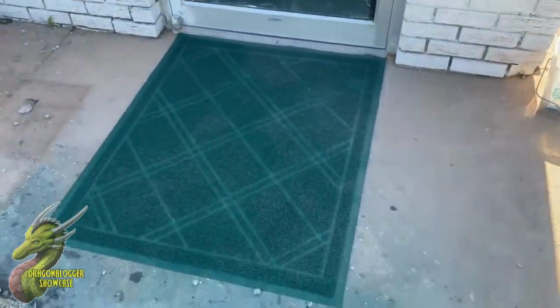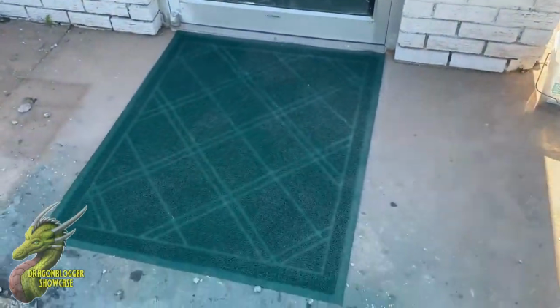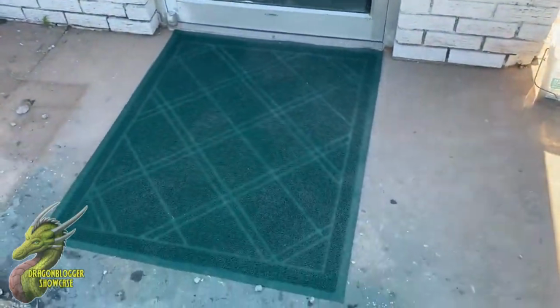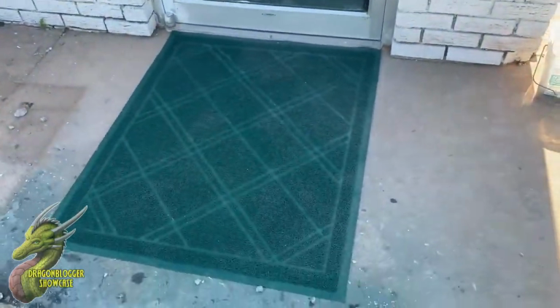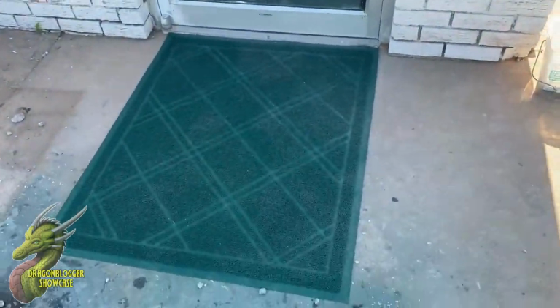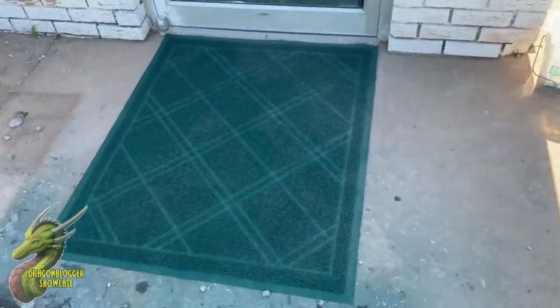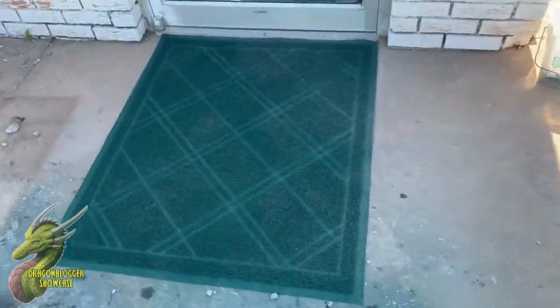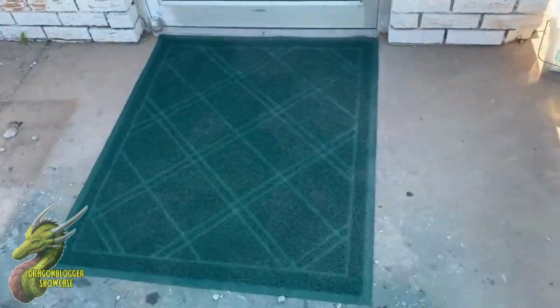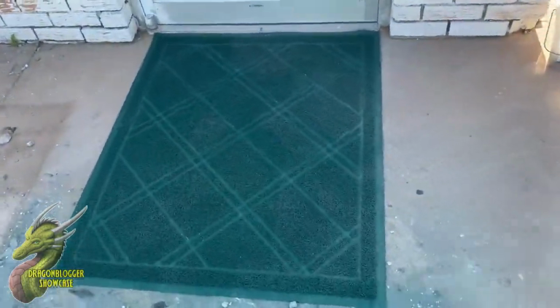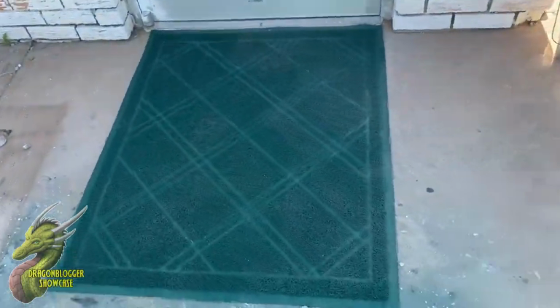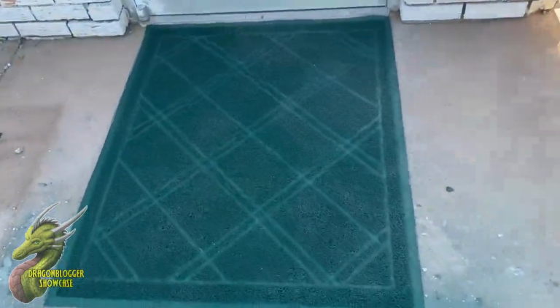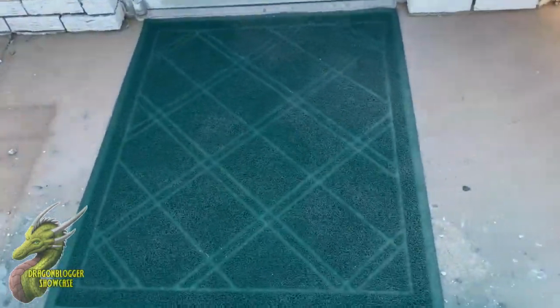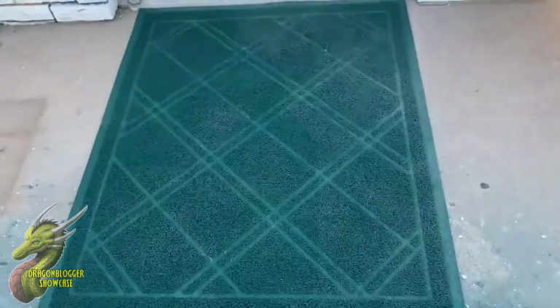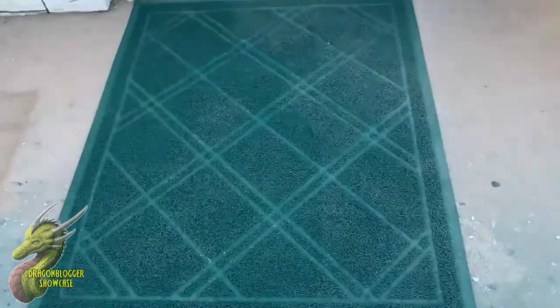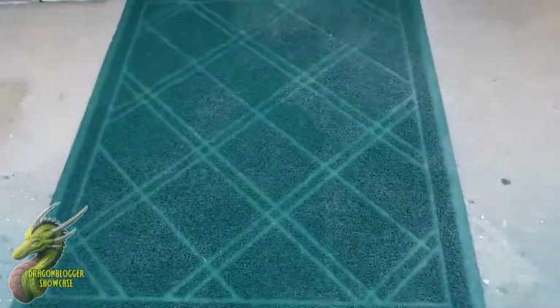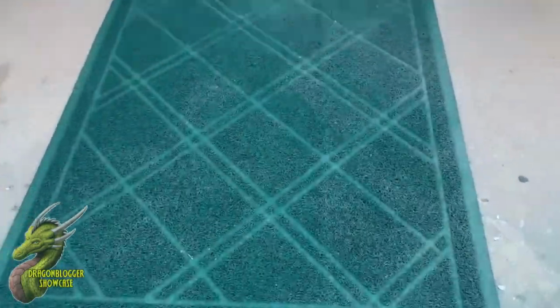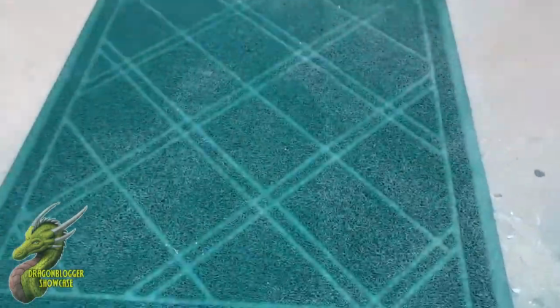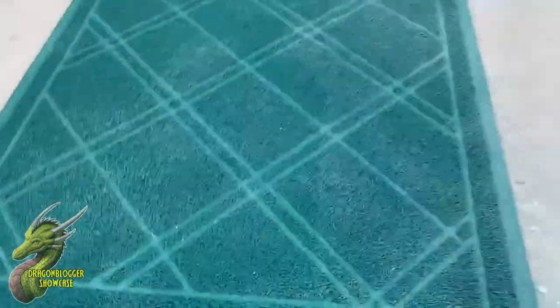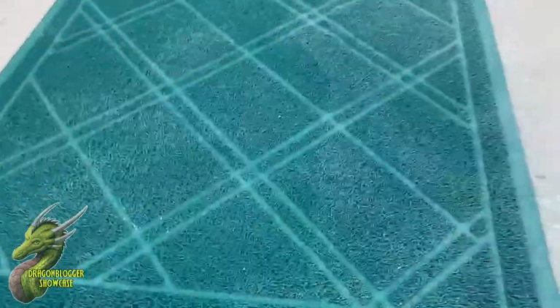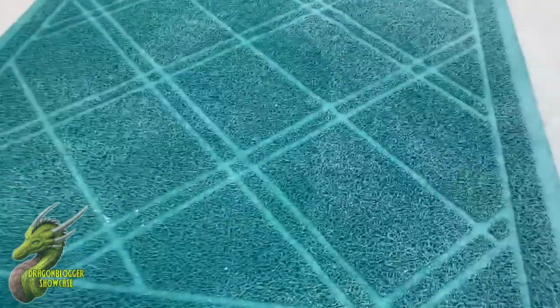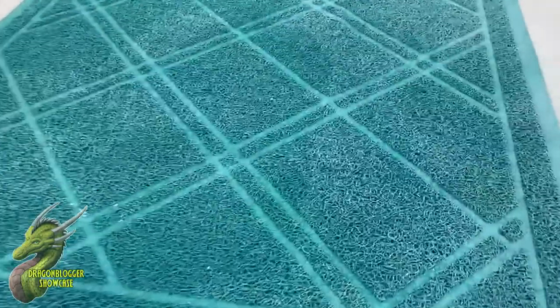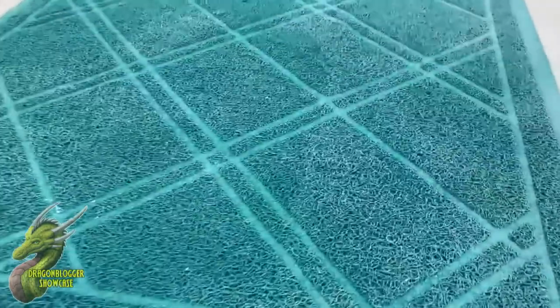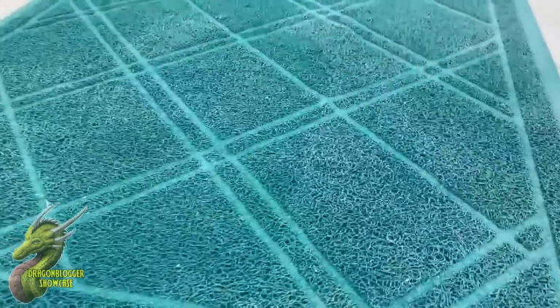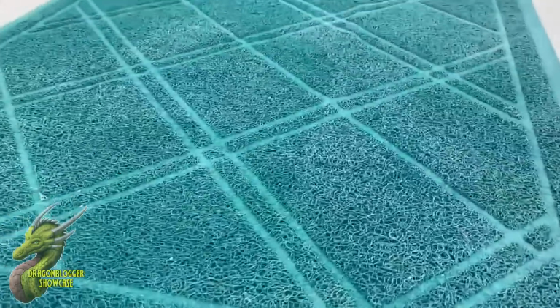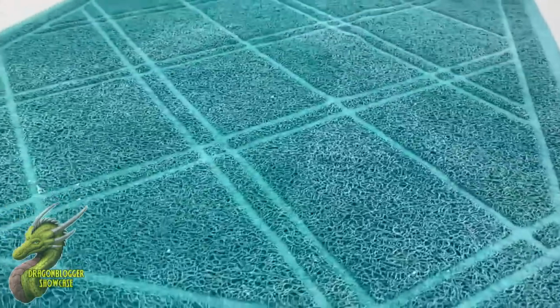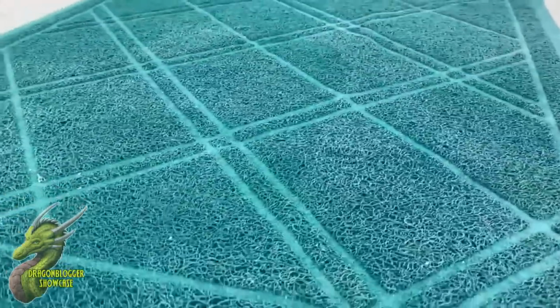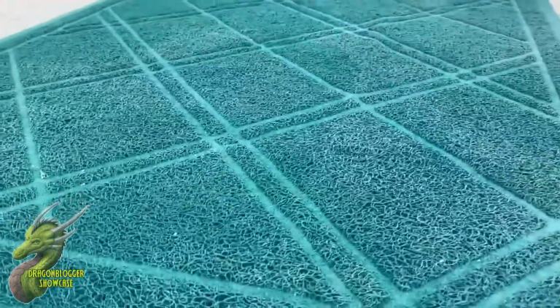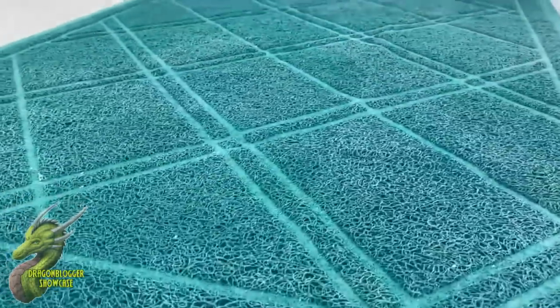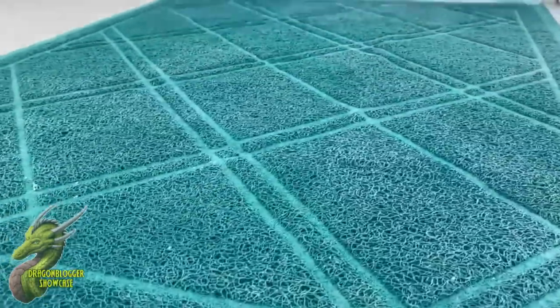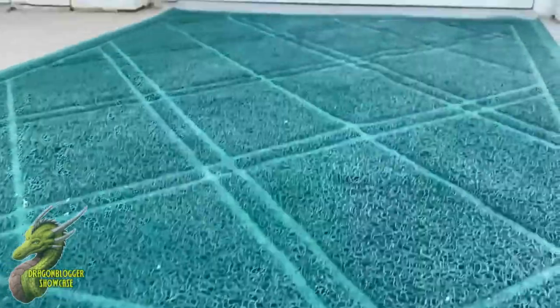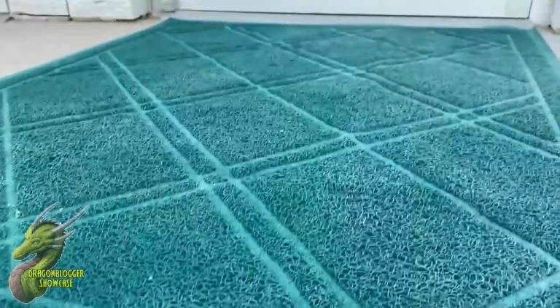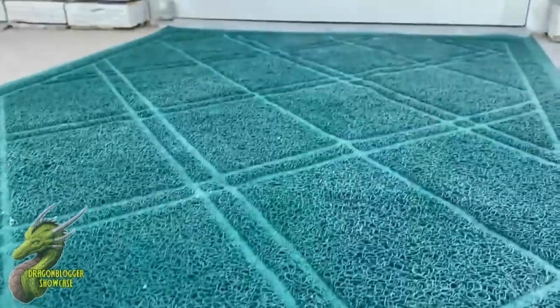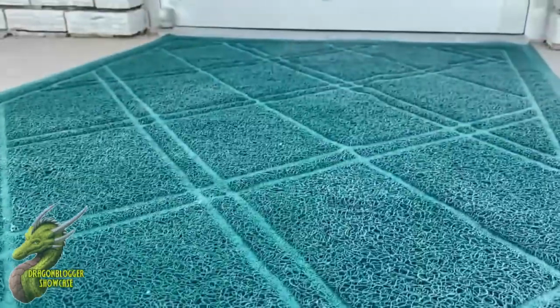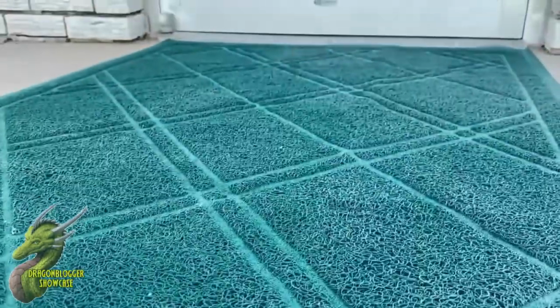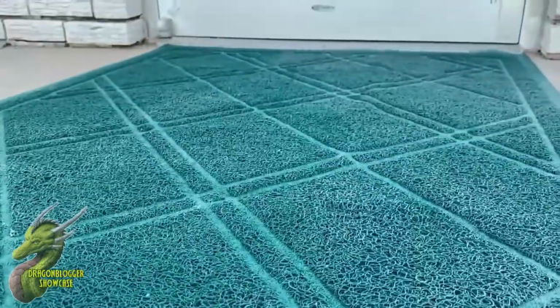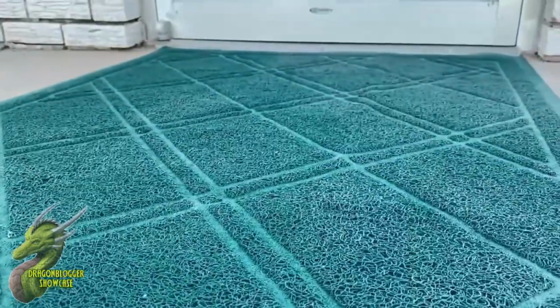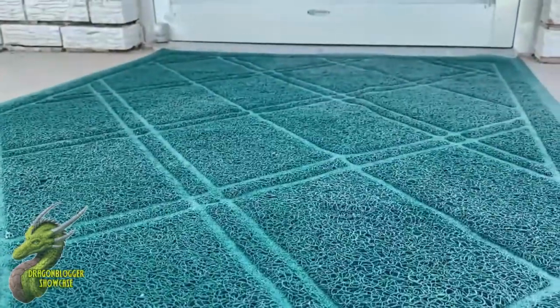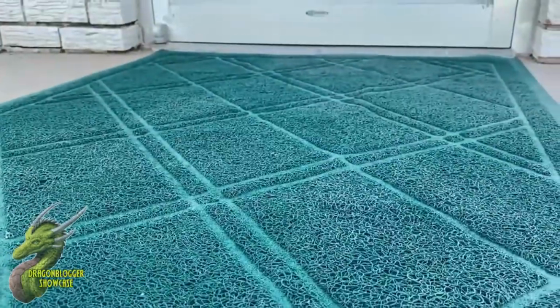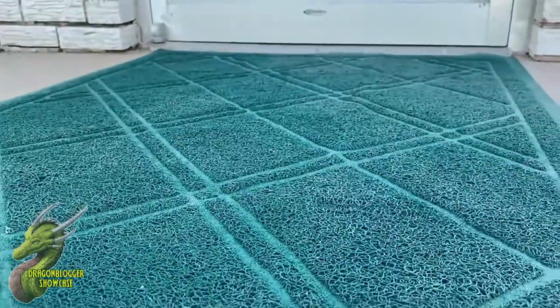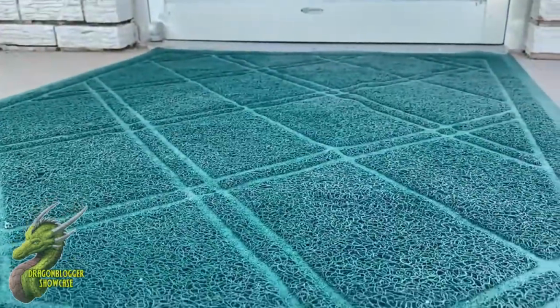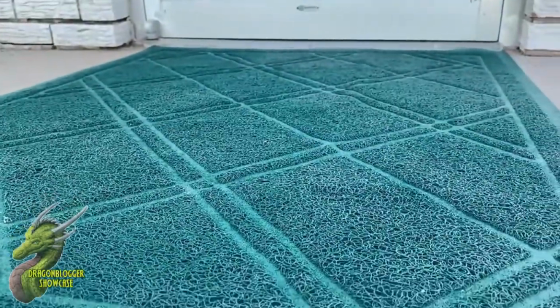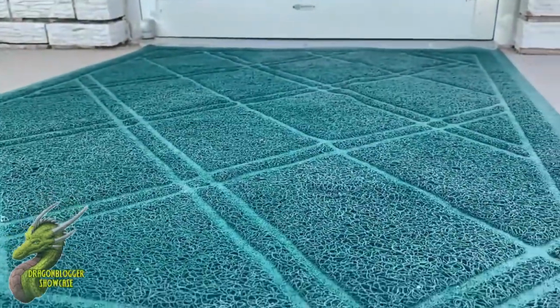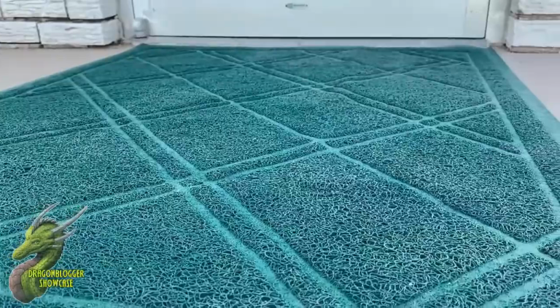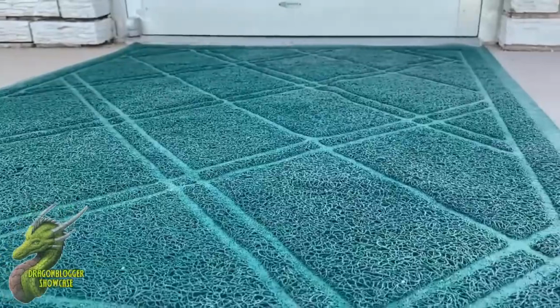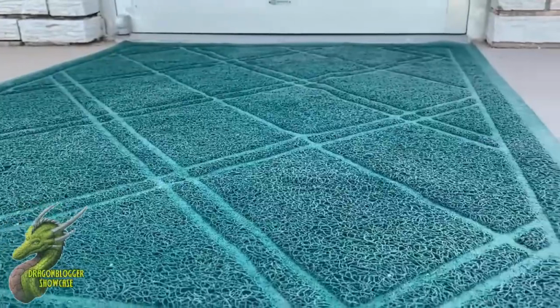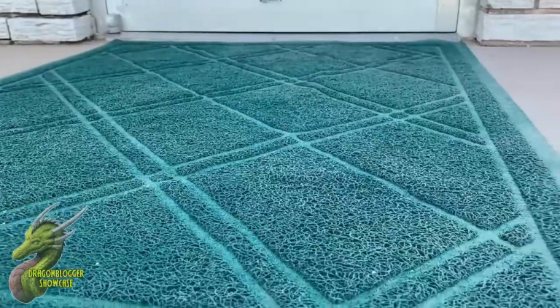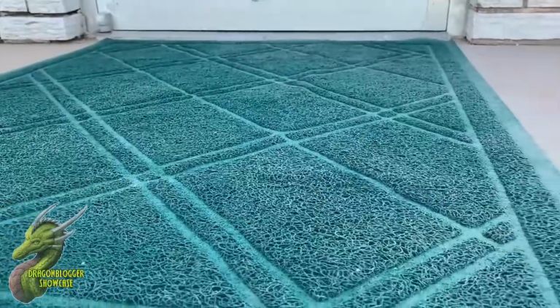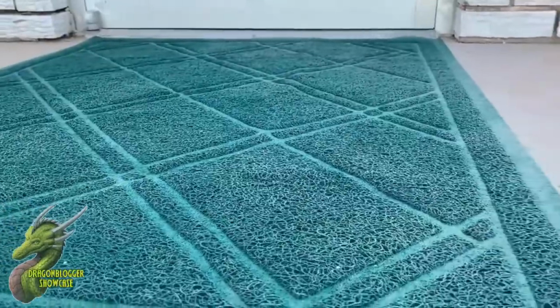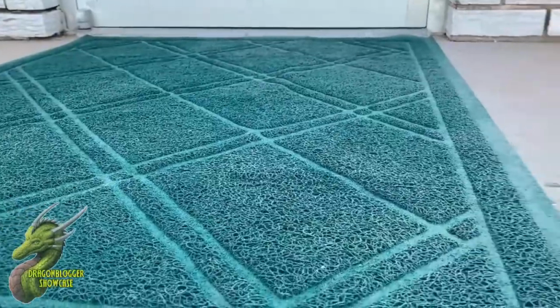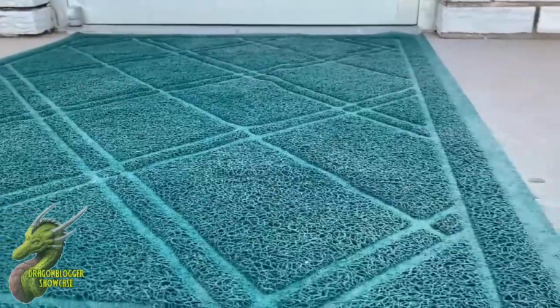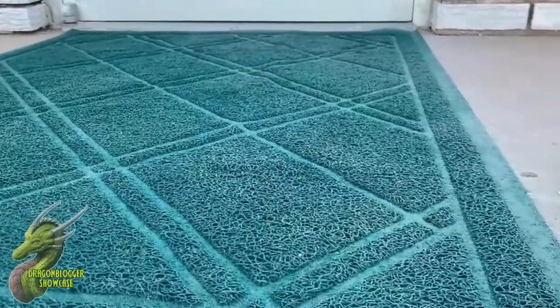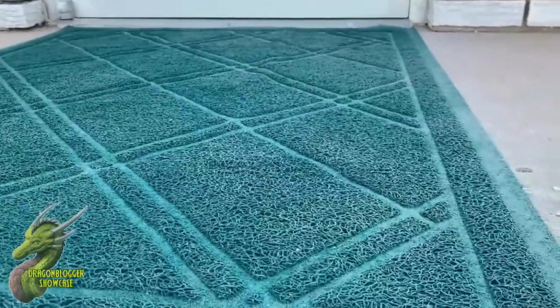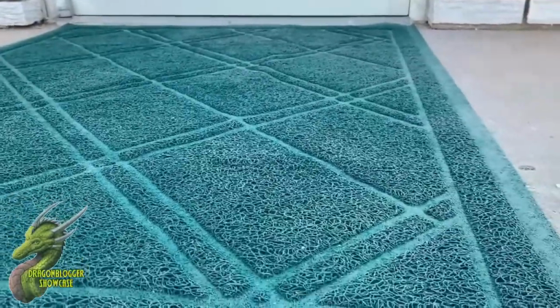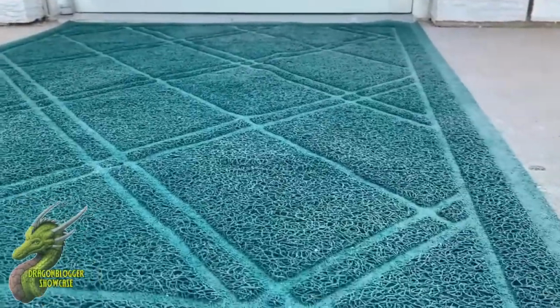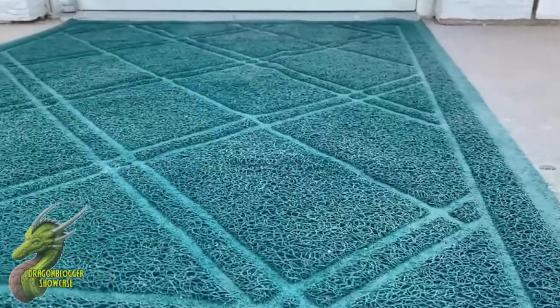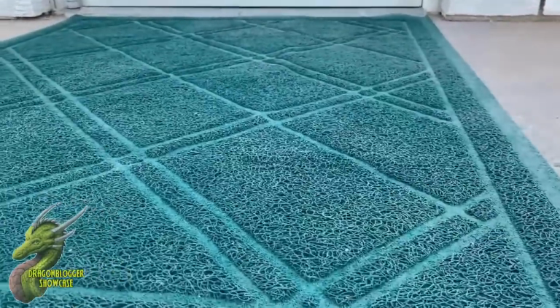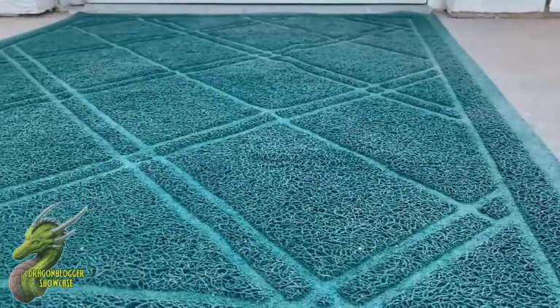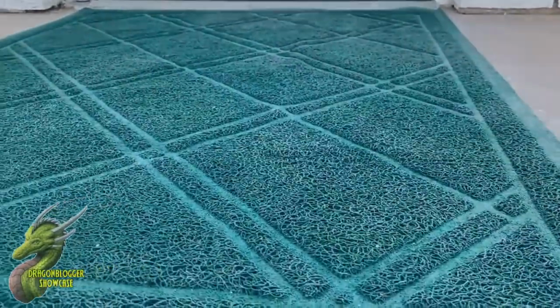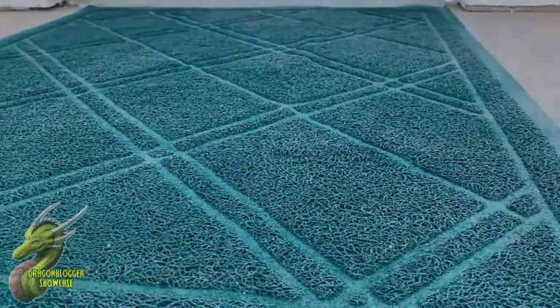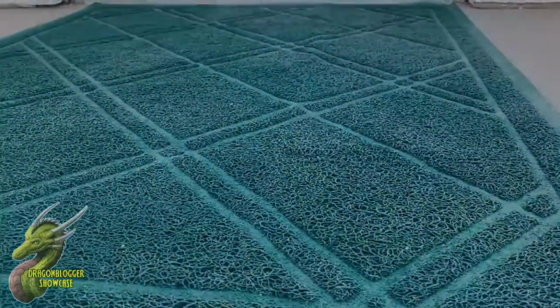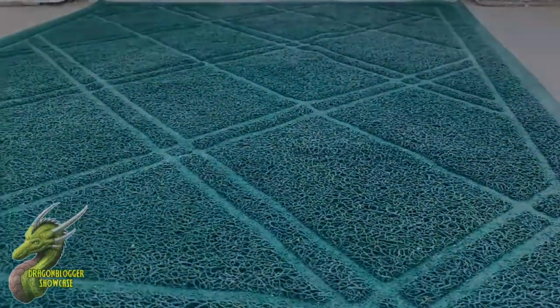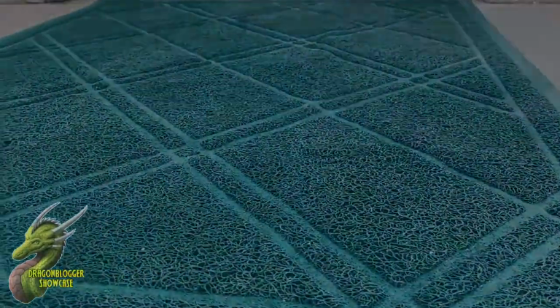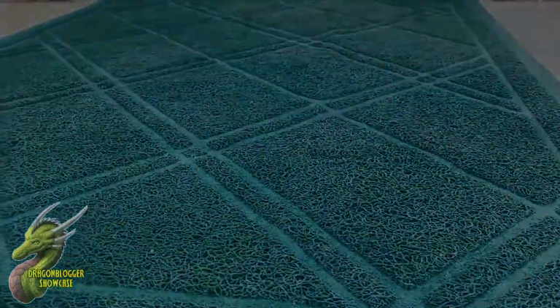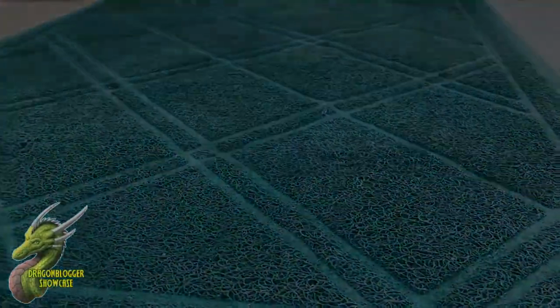So if you guys have been looking for a new anti-slip rug, I definitely recommend this one from Slip to Grip, and I will see you guys on the next video.